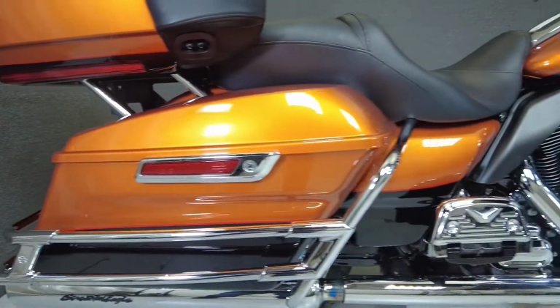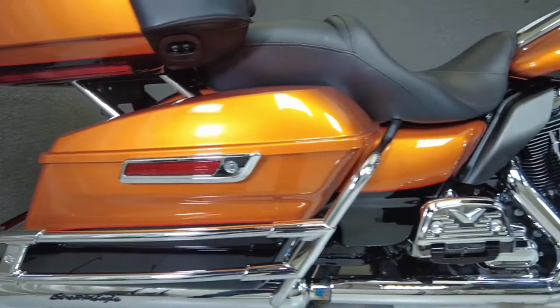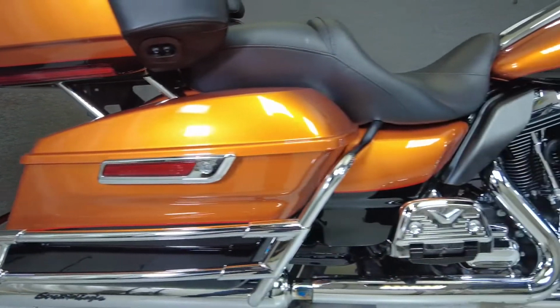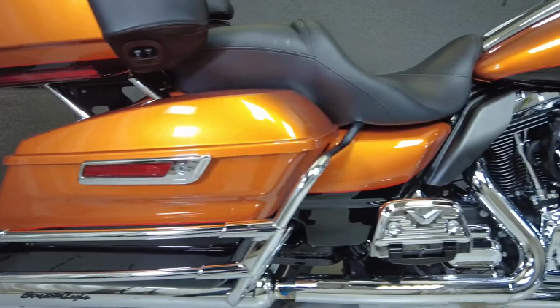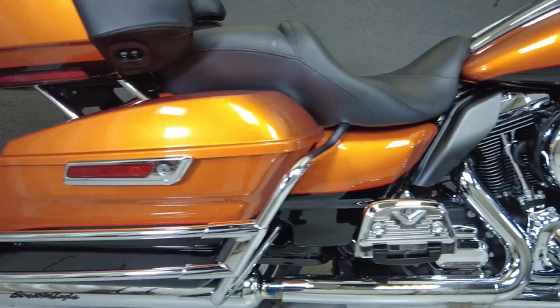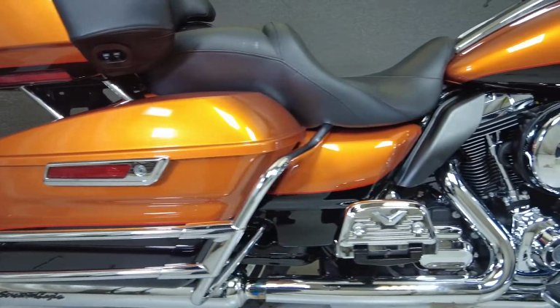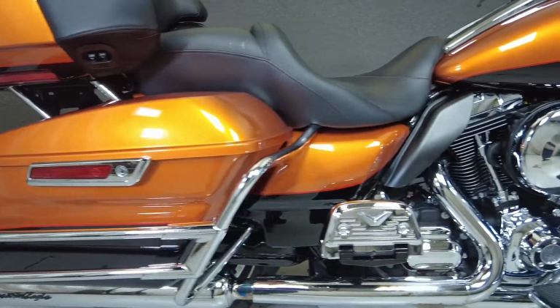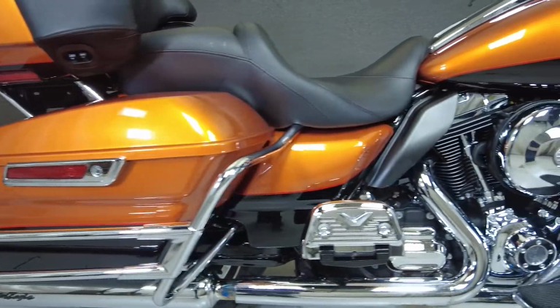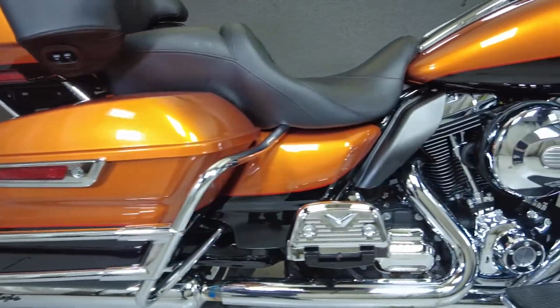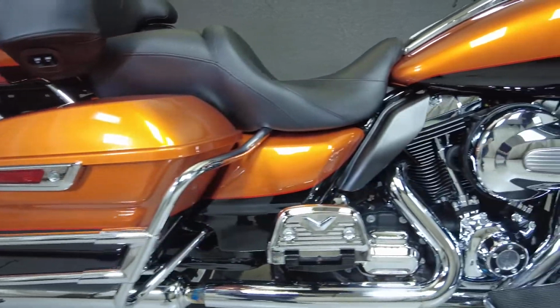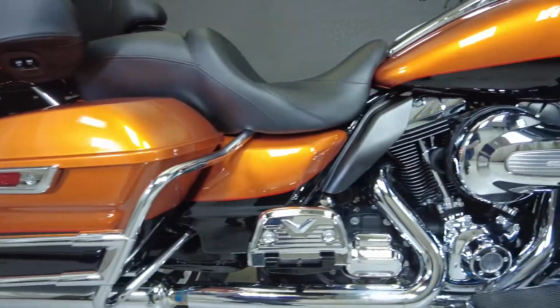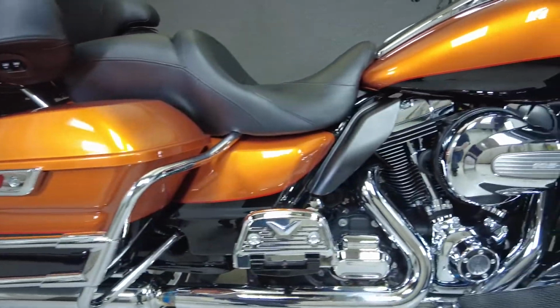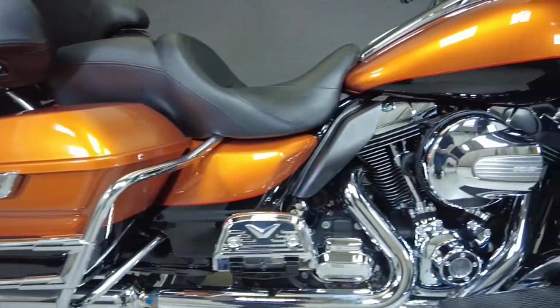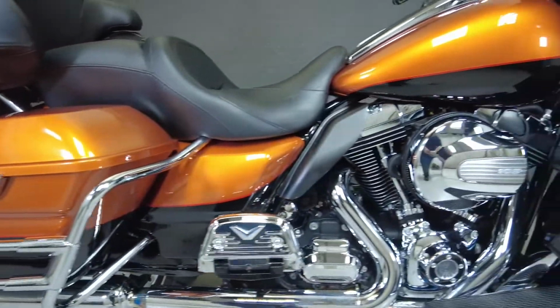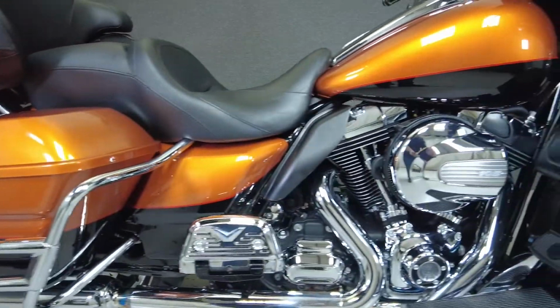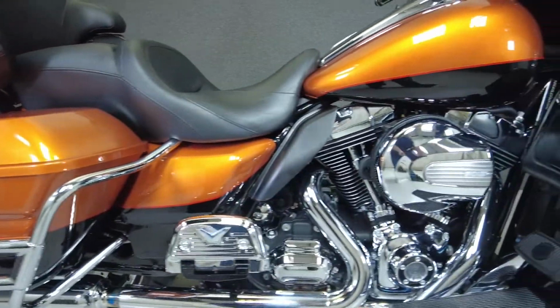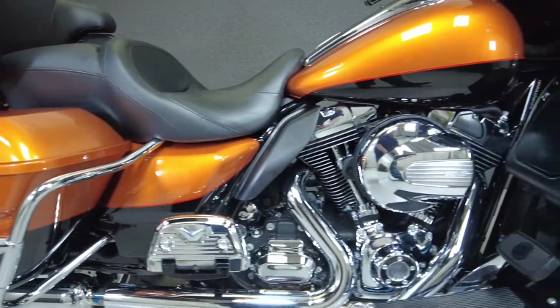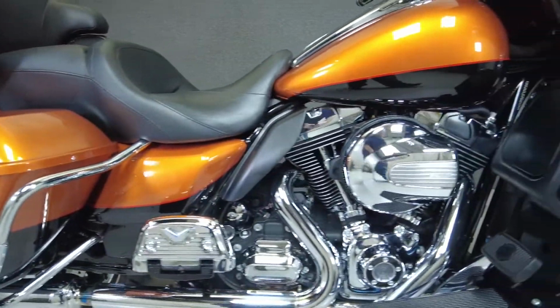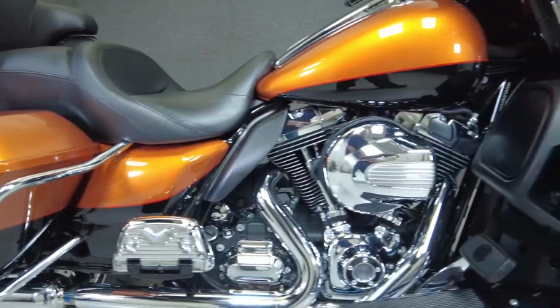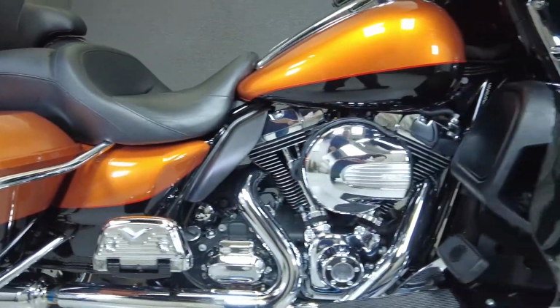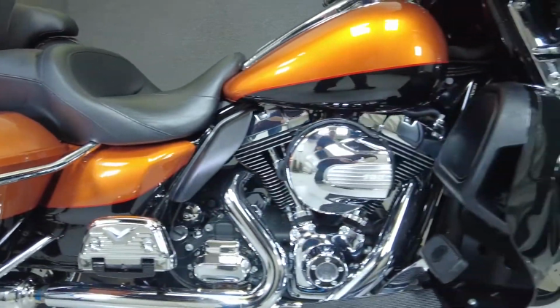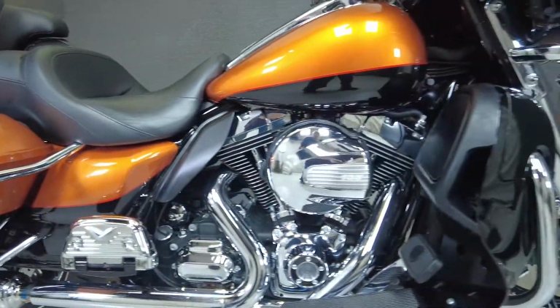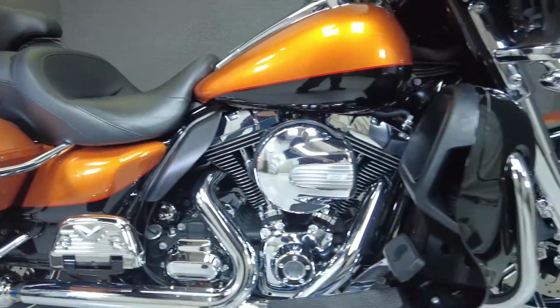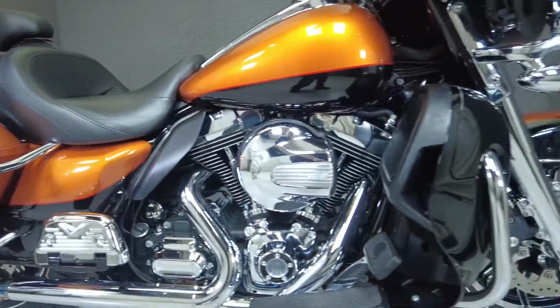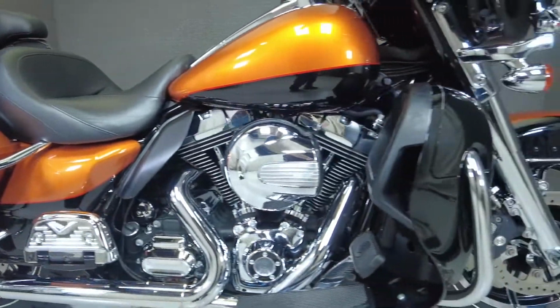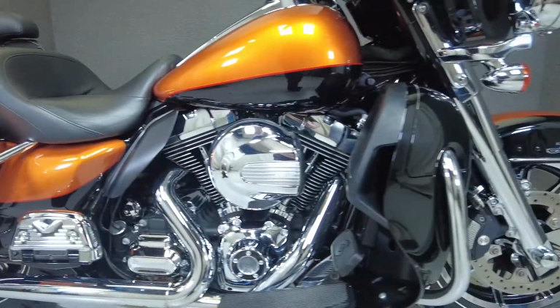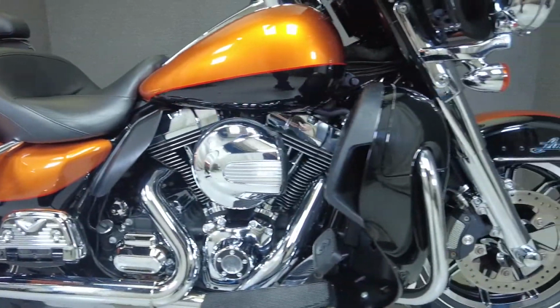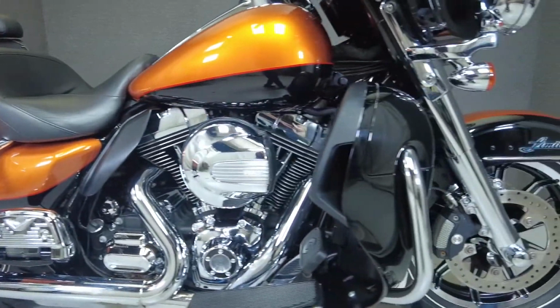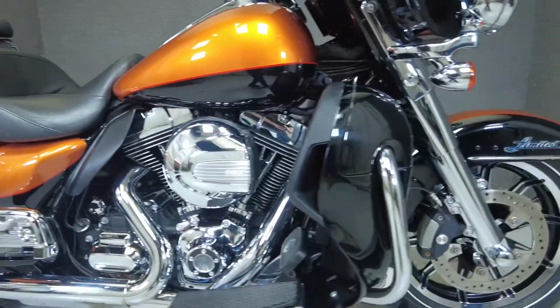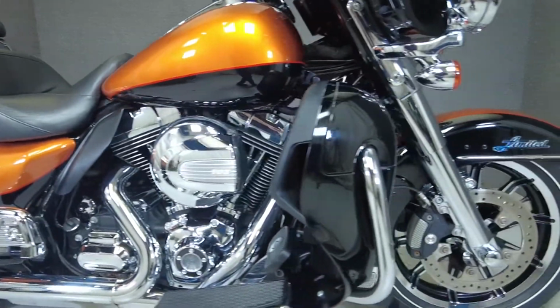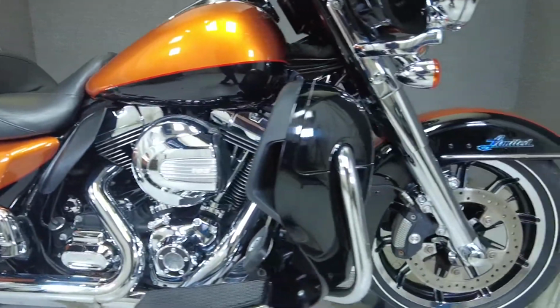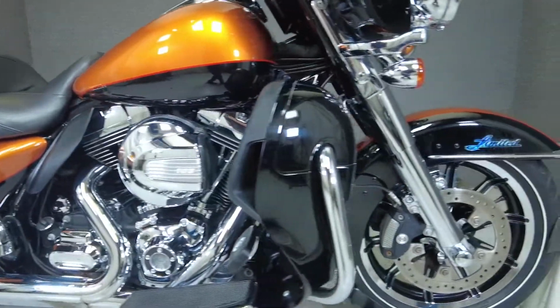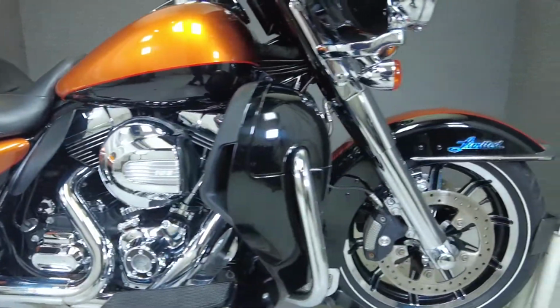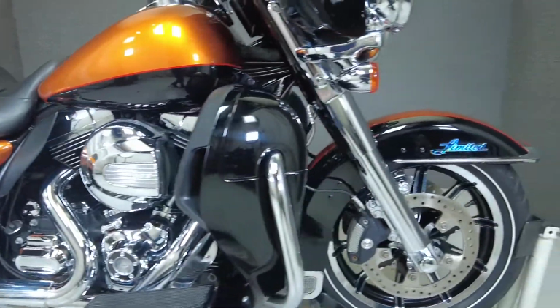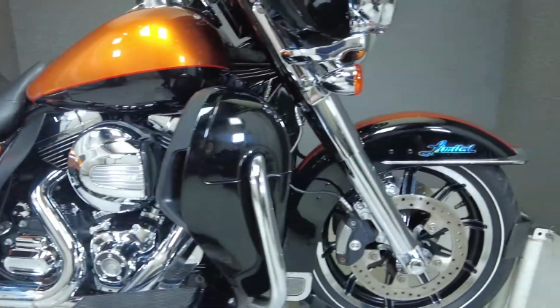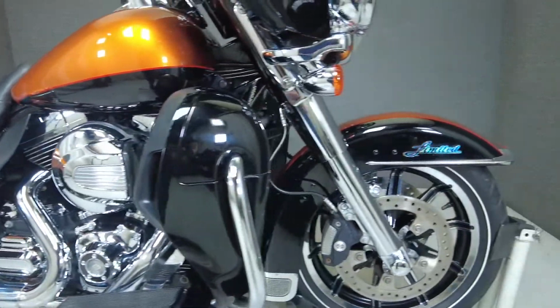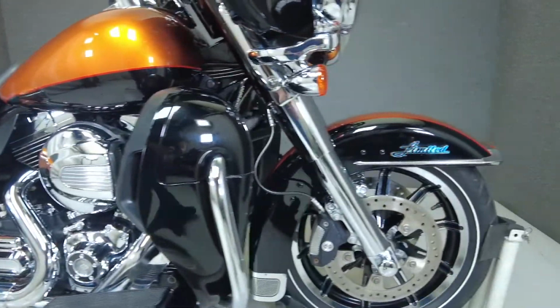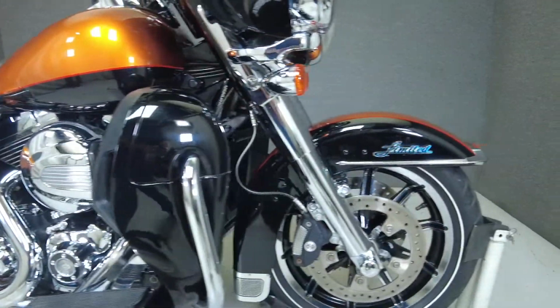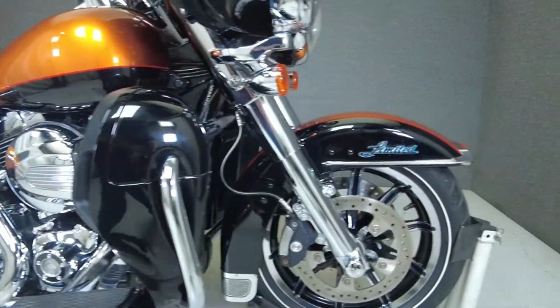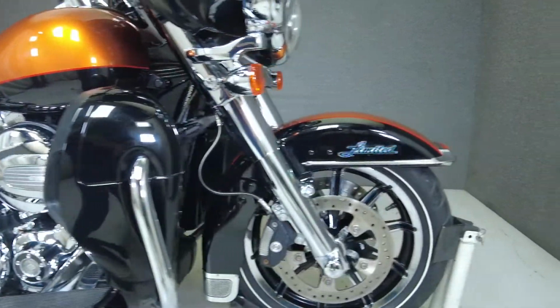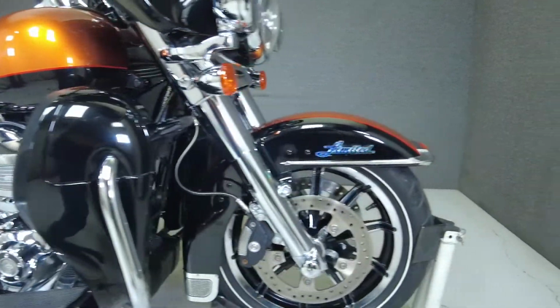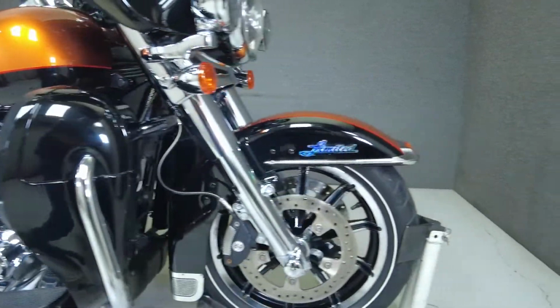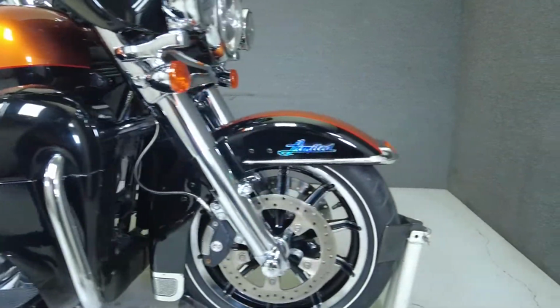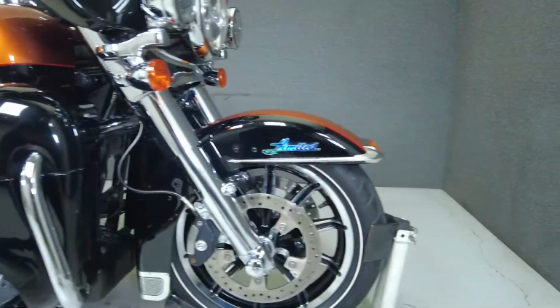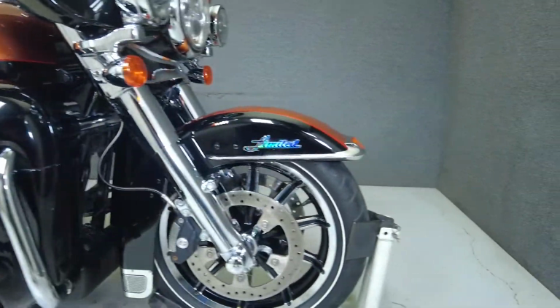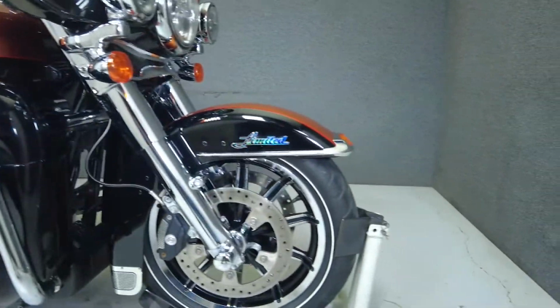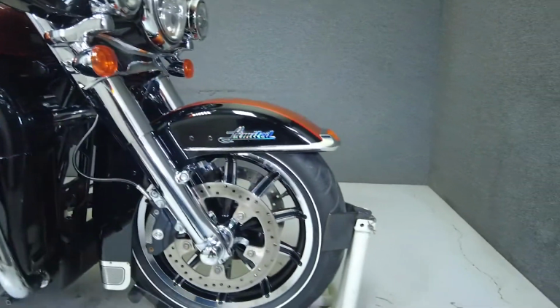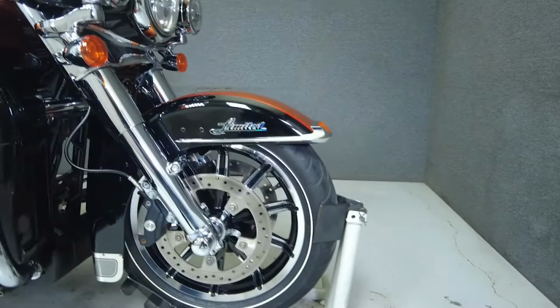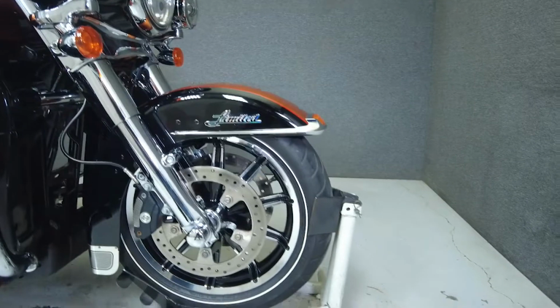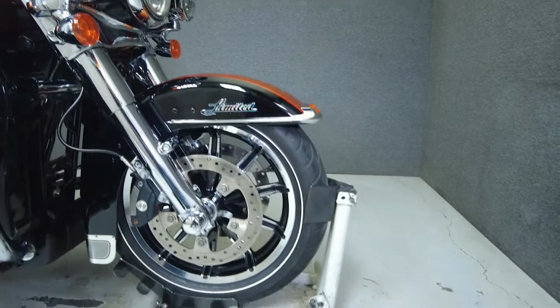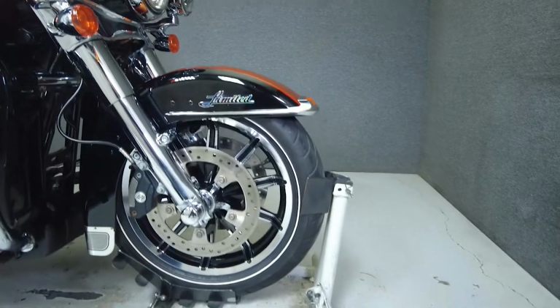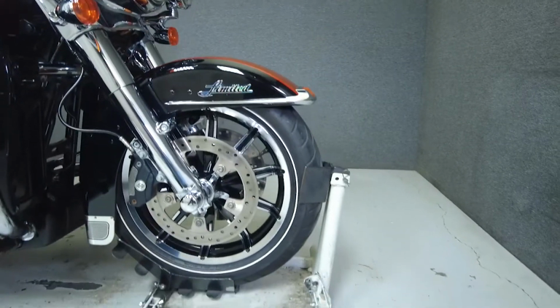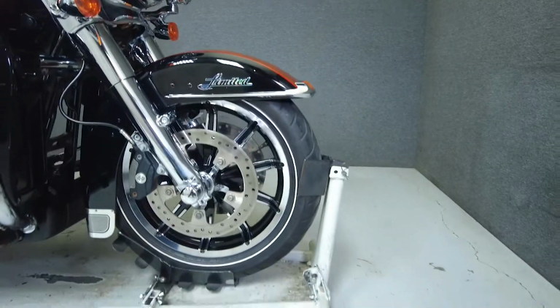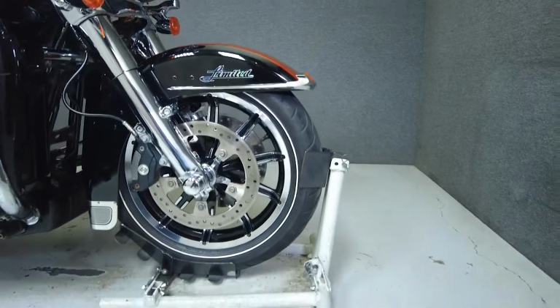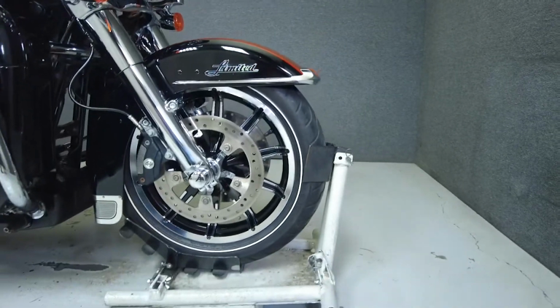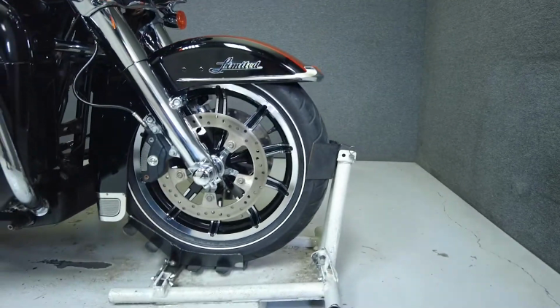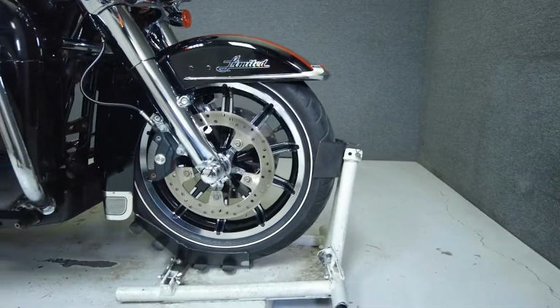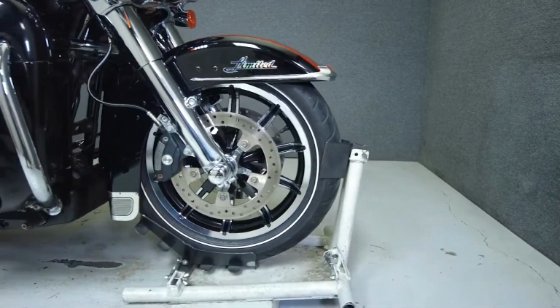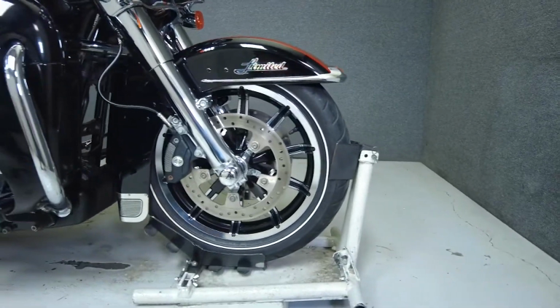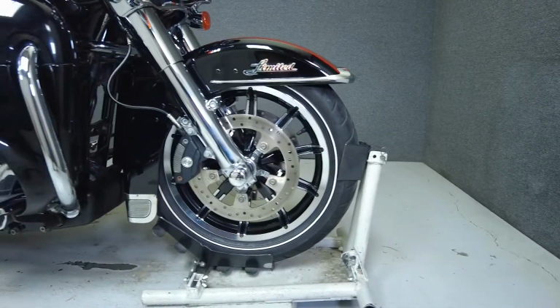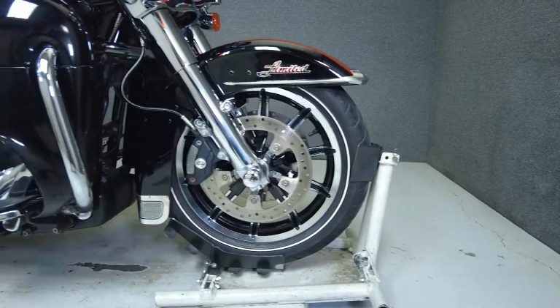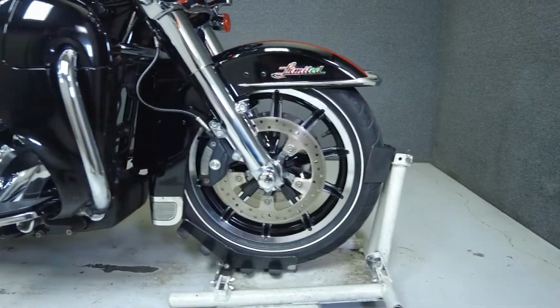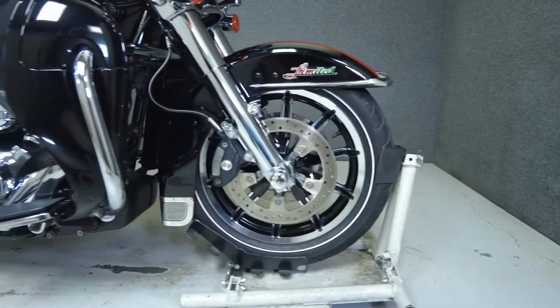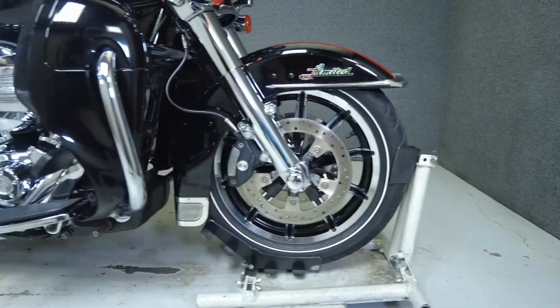Long the standard in American-made touring bikes, the ElectraGlide Ultra Limited offers comfort, reliability, and power all in one package.